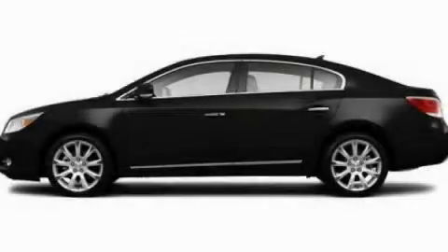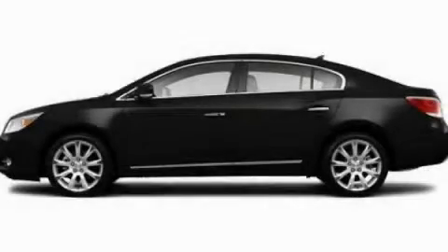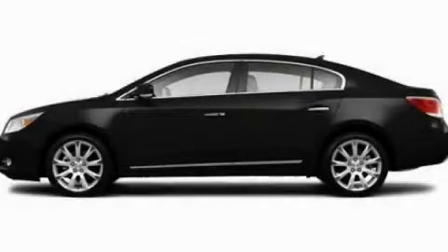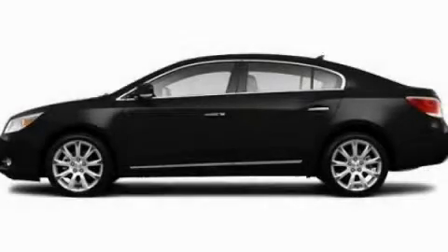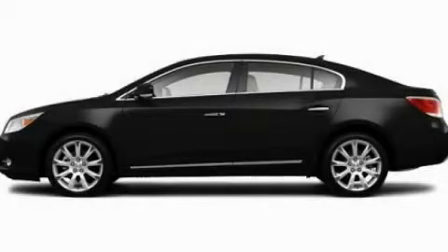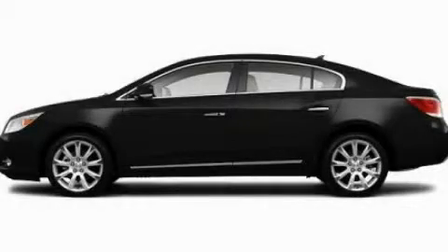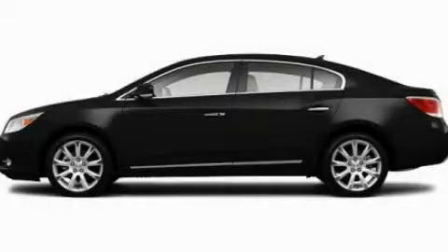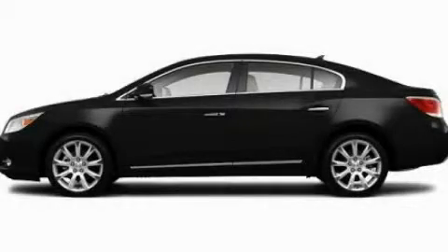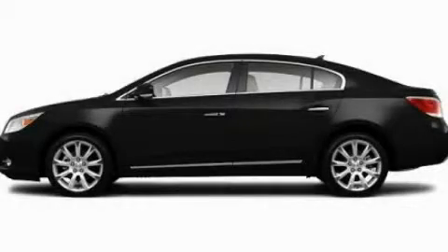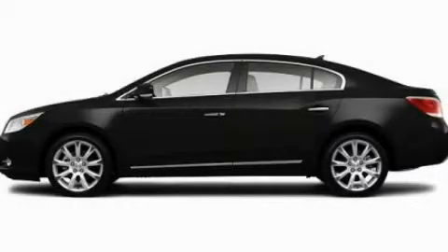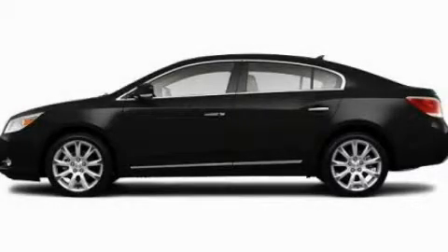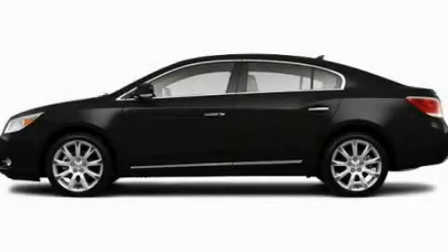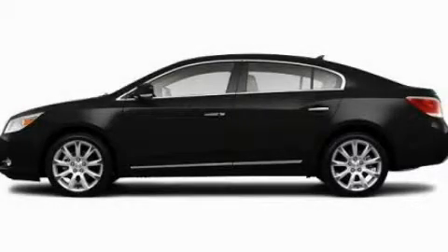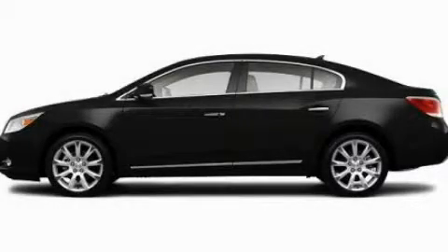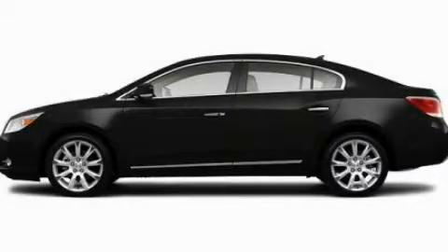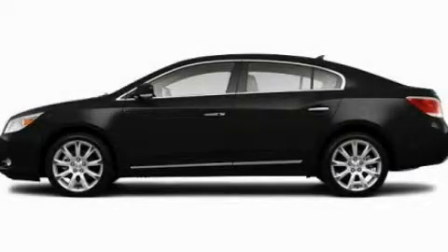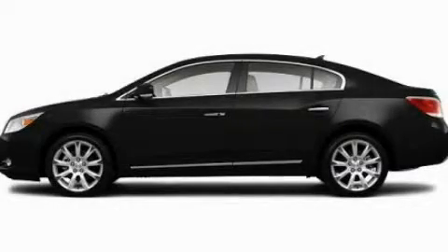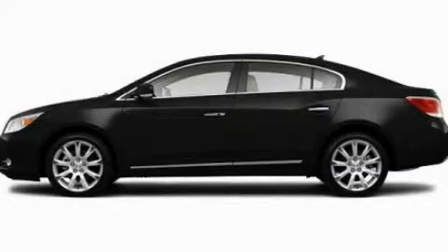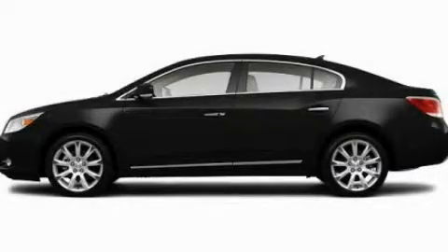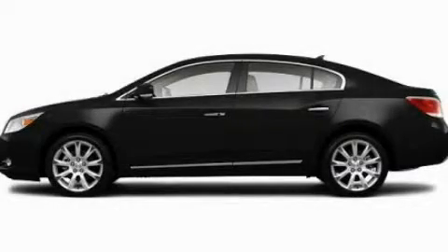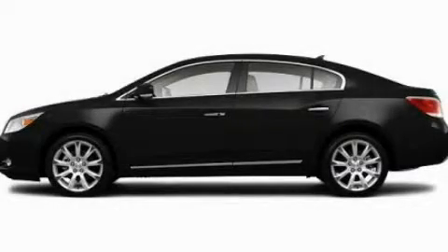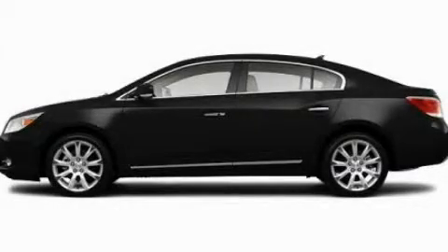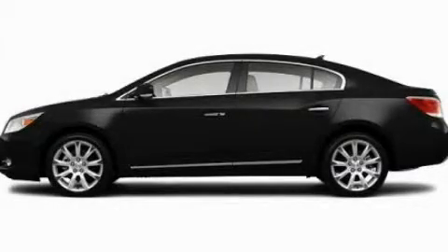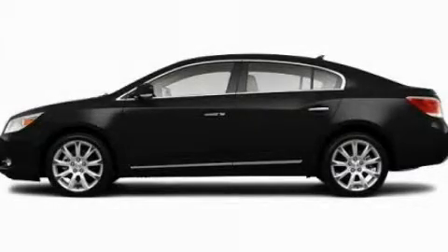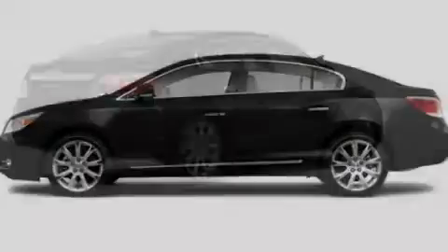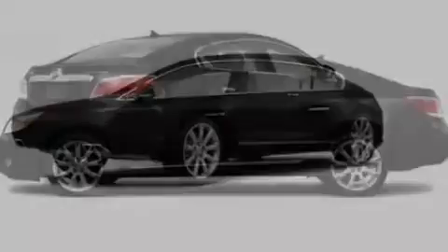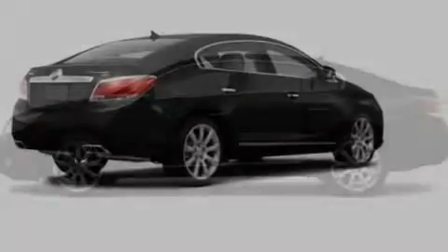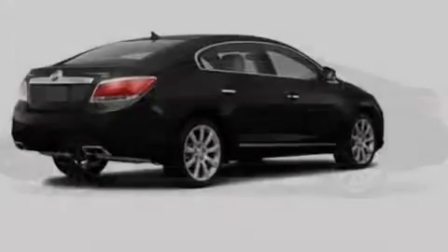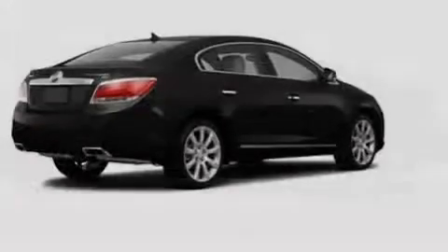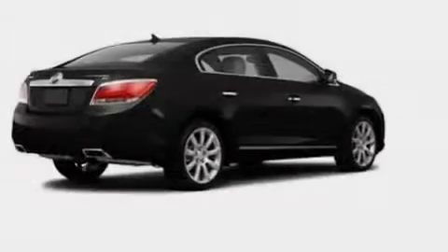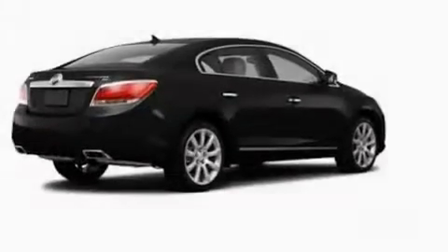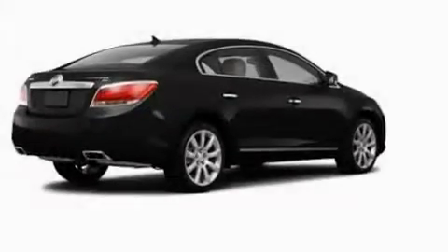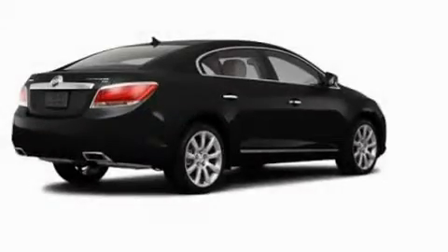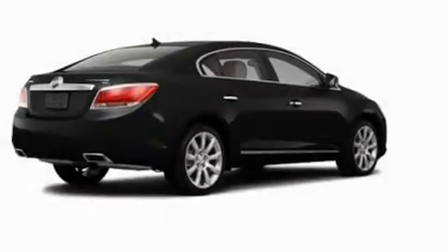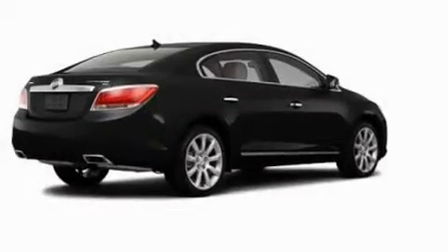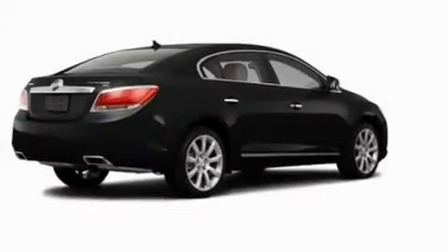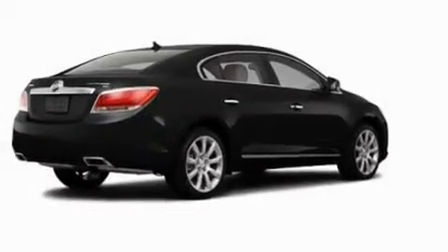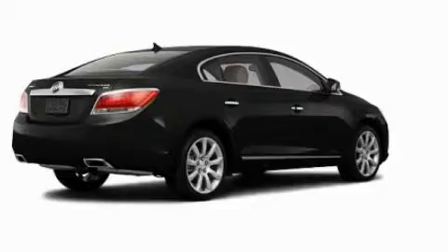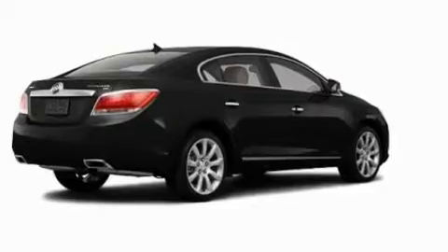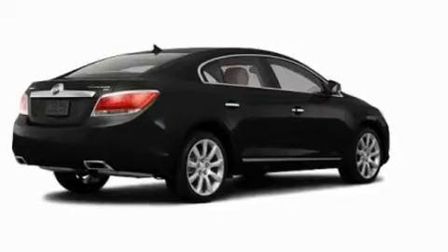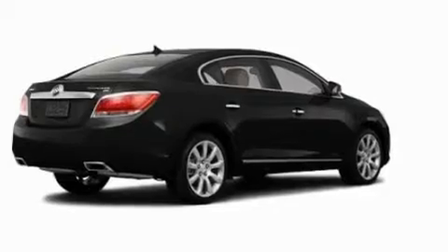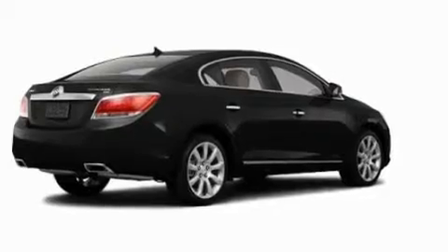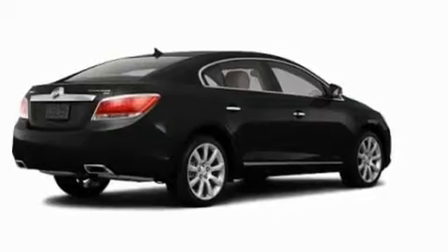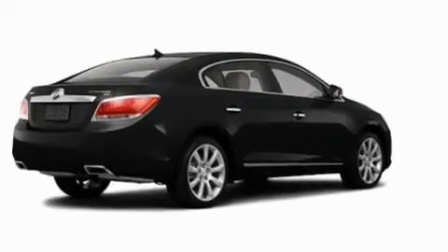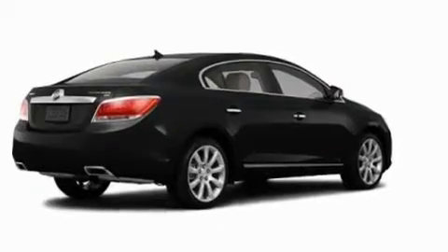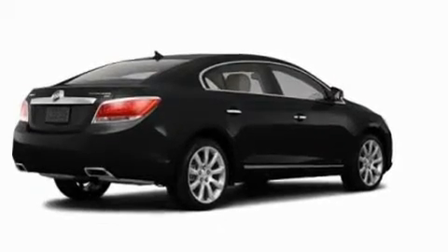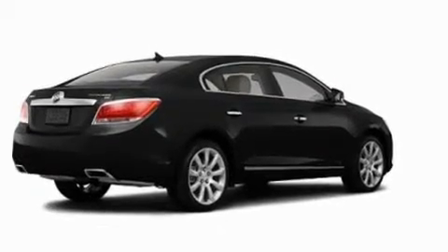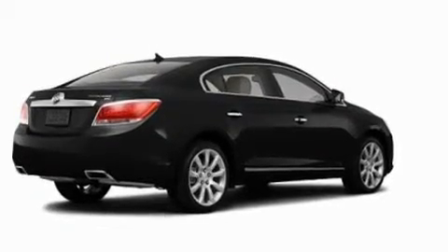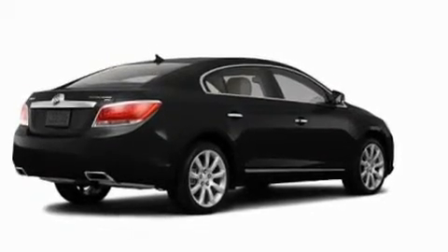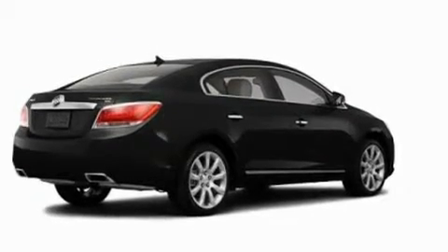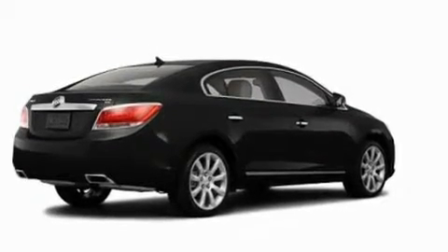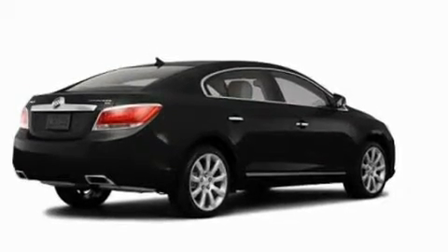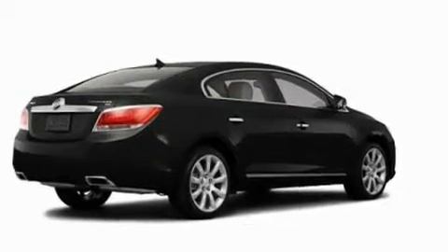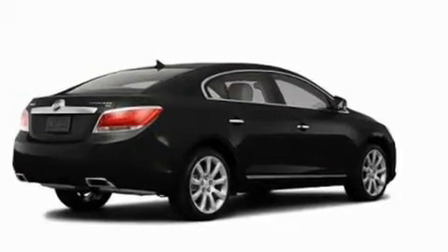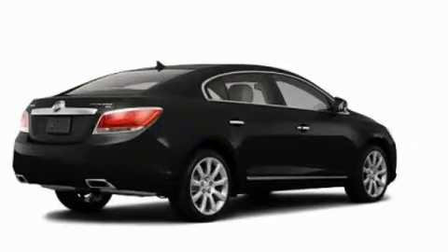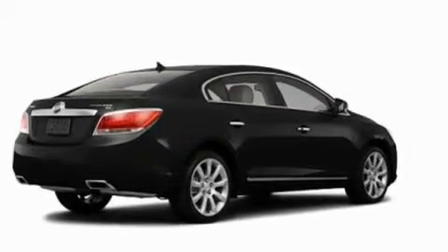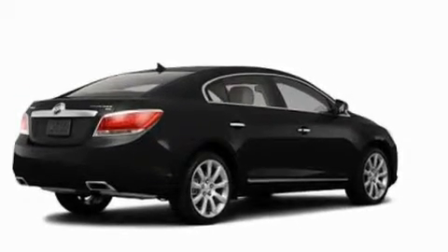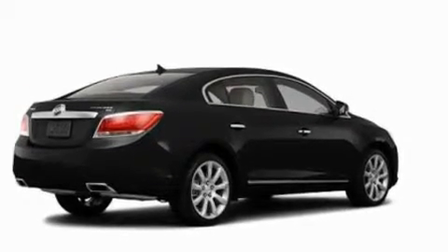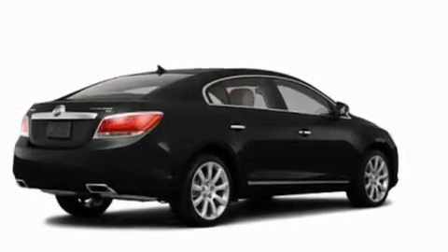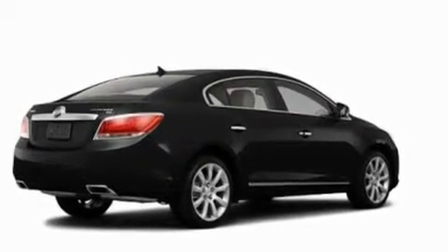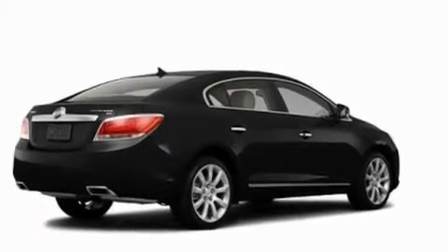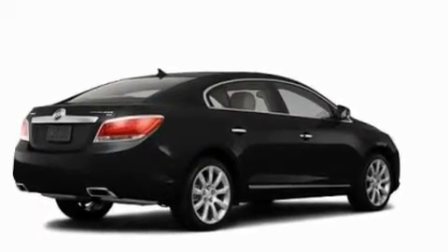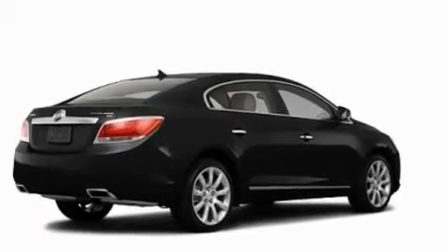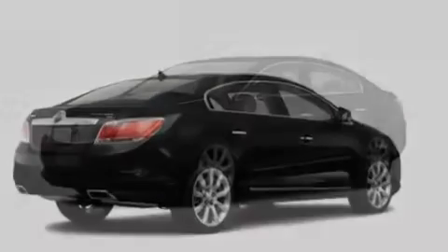This is a 2011 Buick LaCrosse. It has a 3.6-liter six-cylinder engine and an automatic transmission.